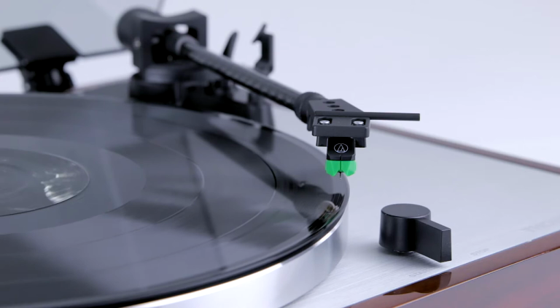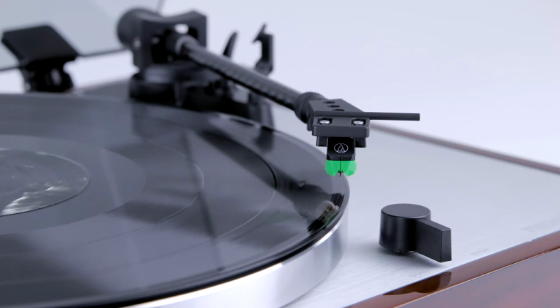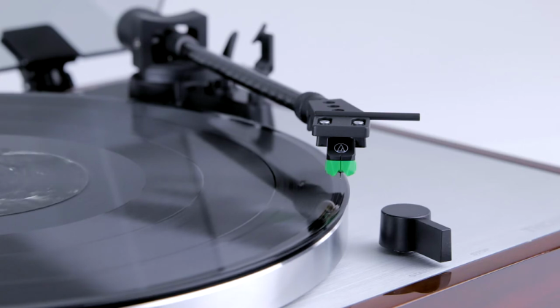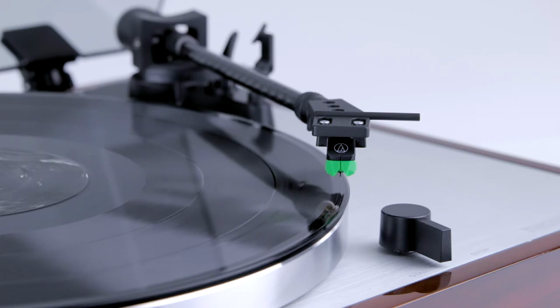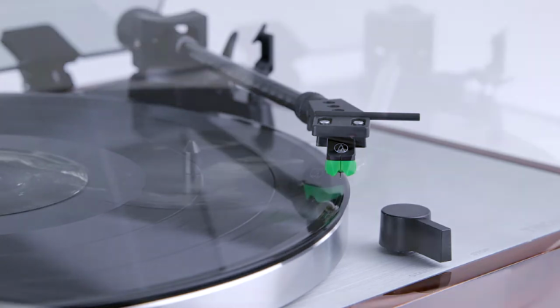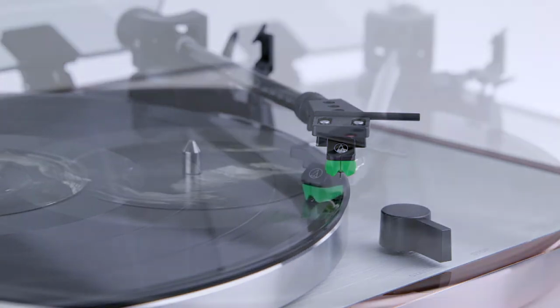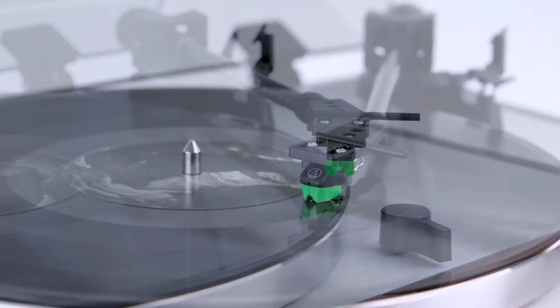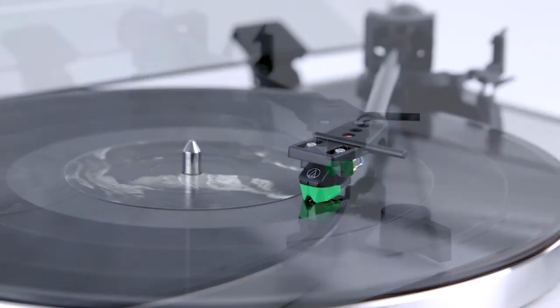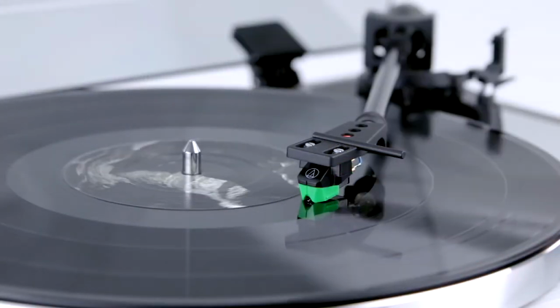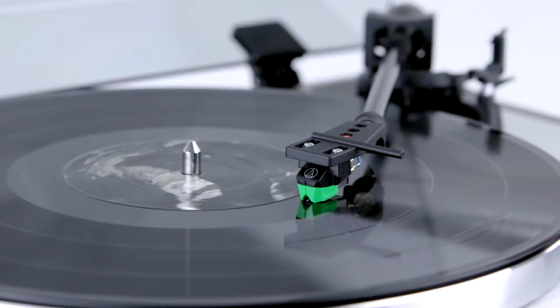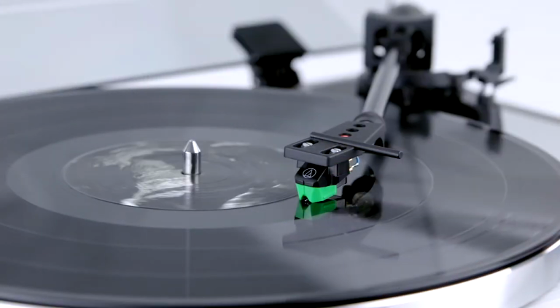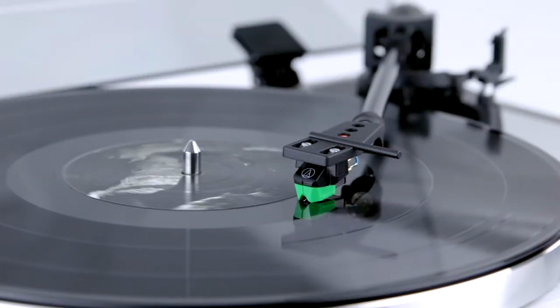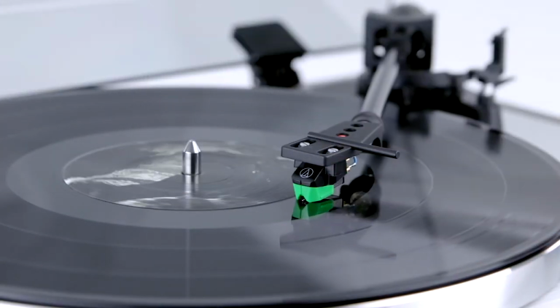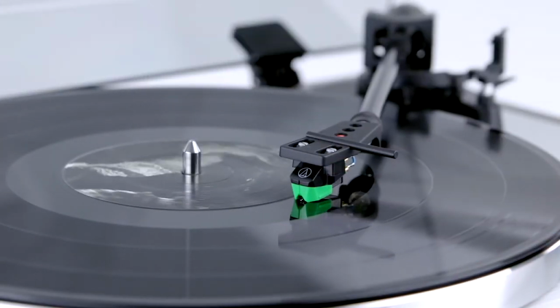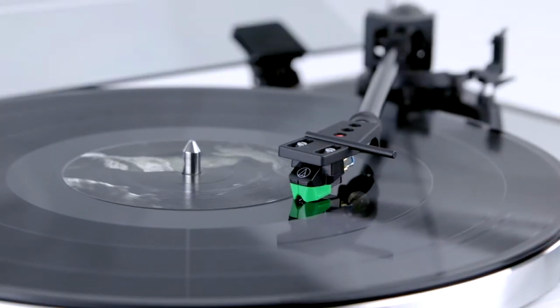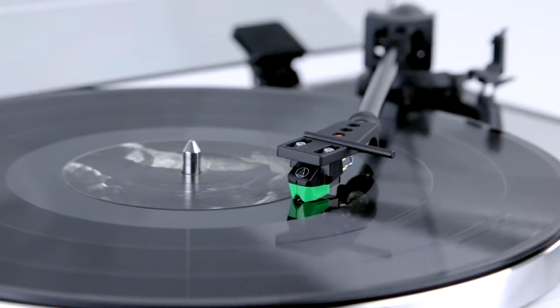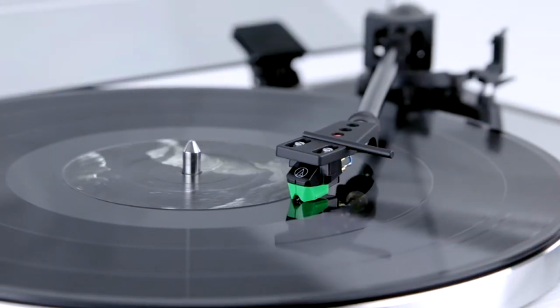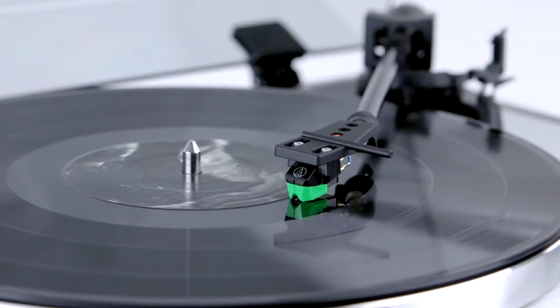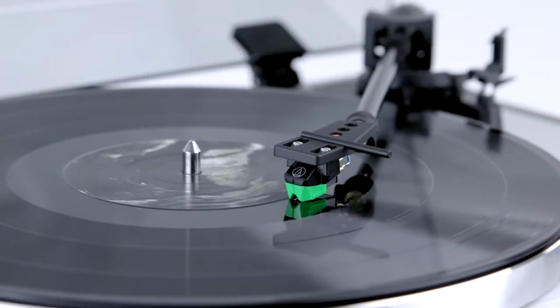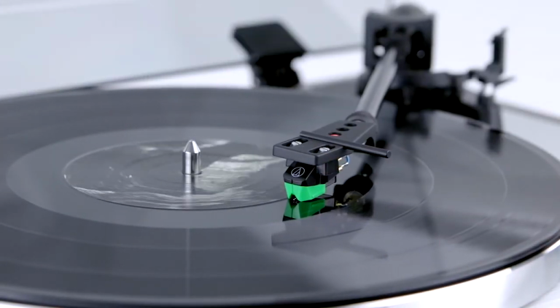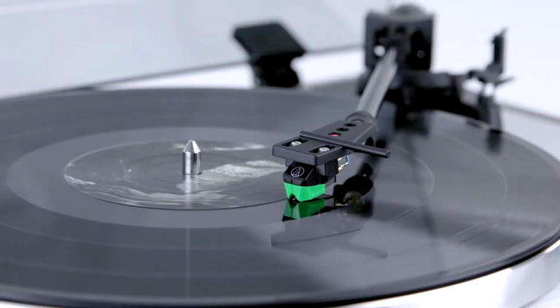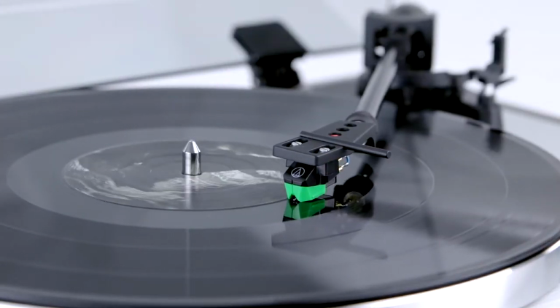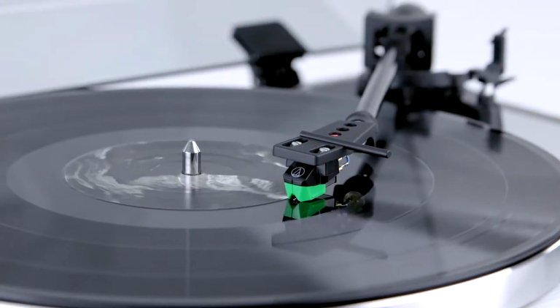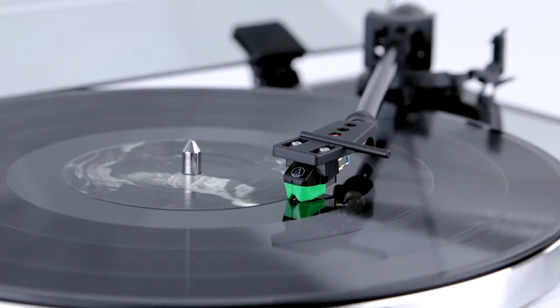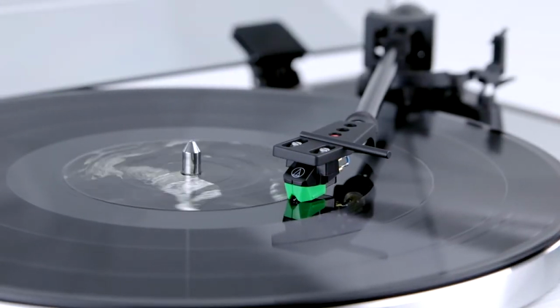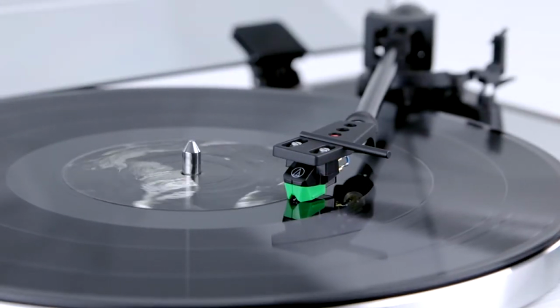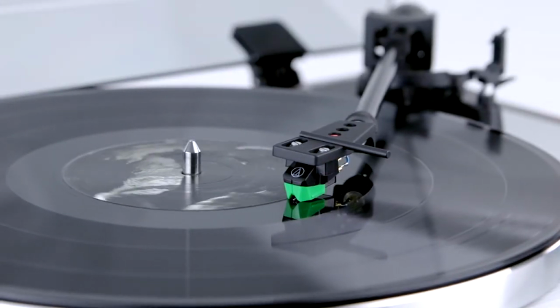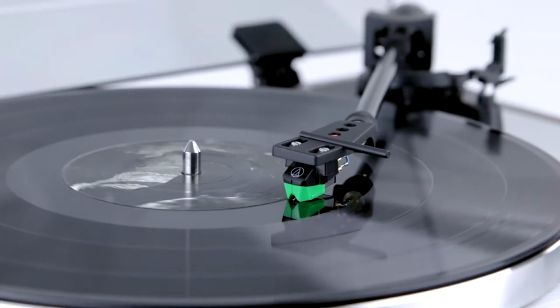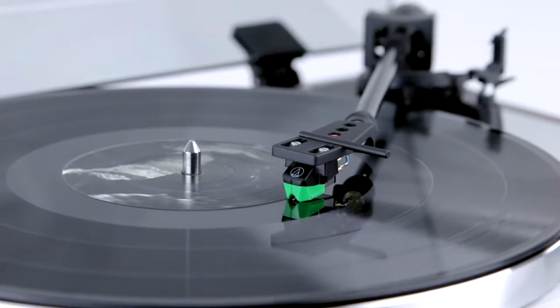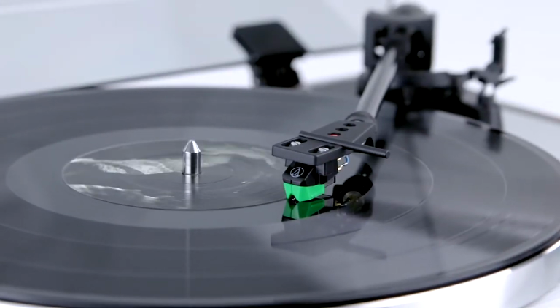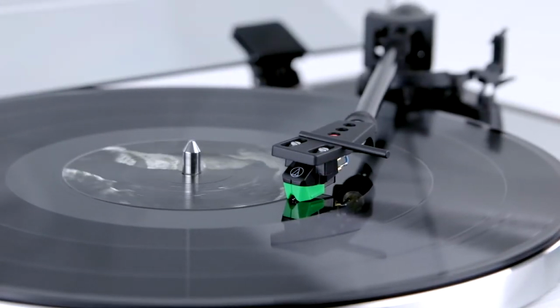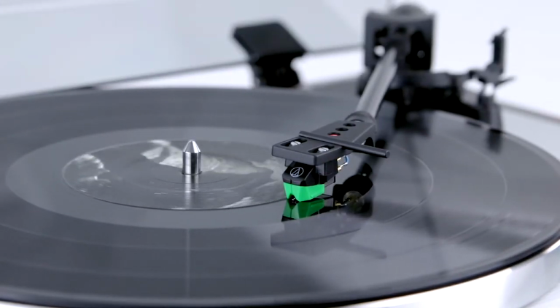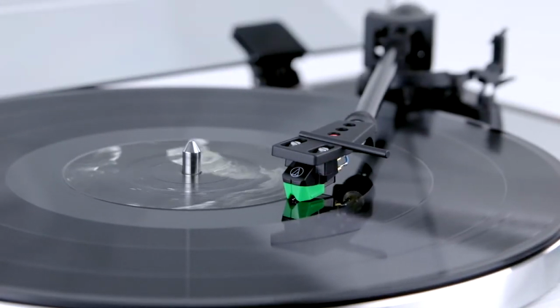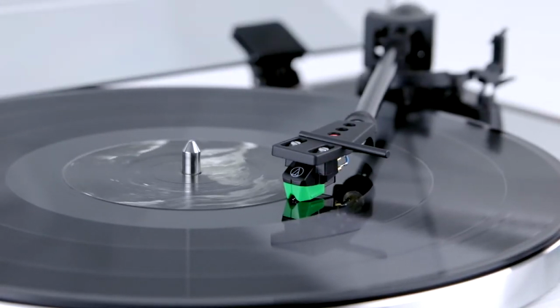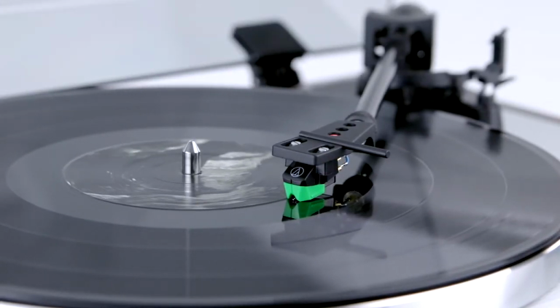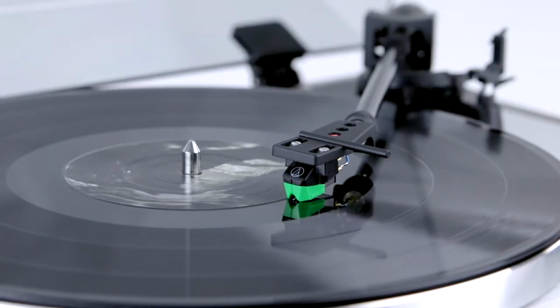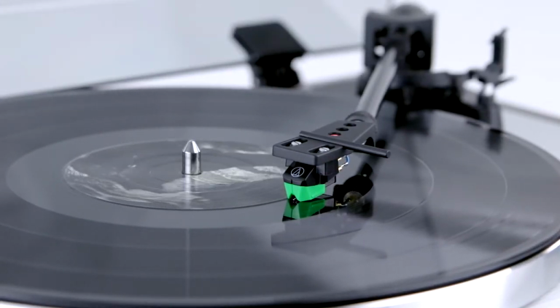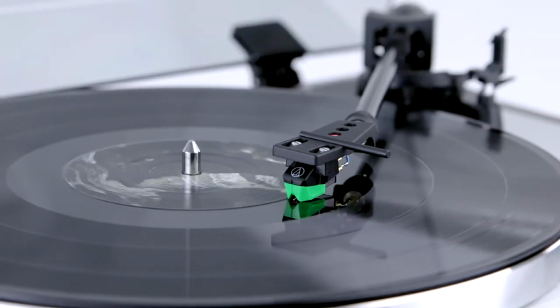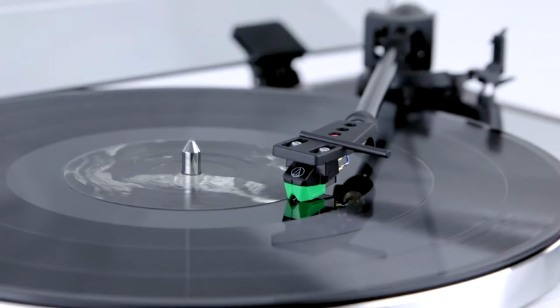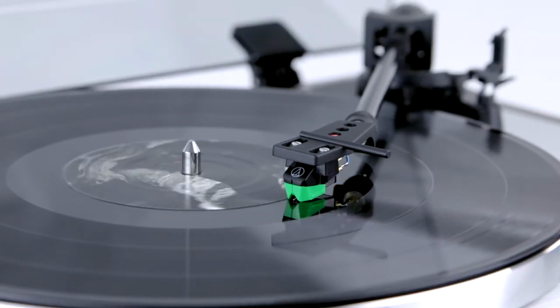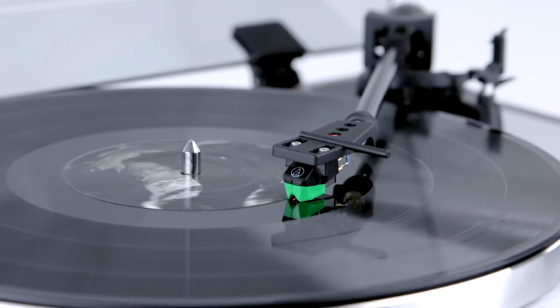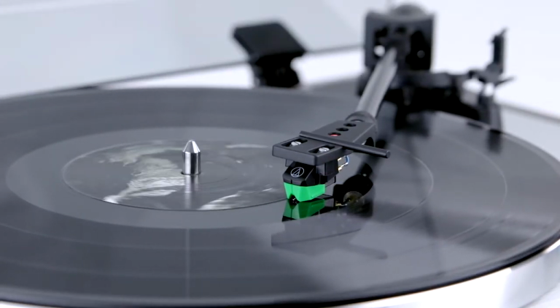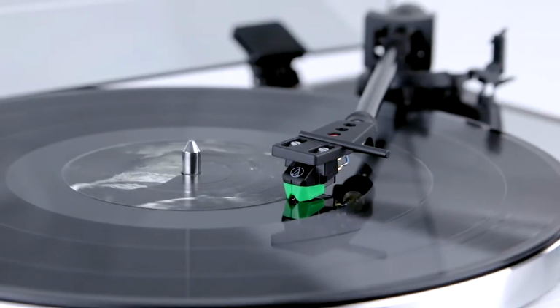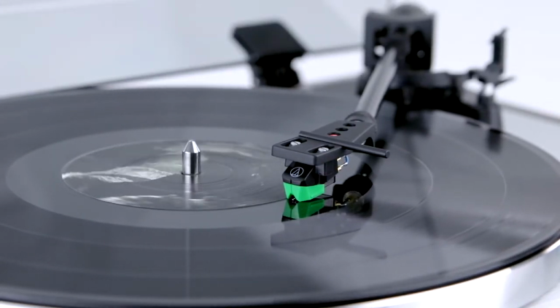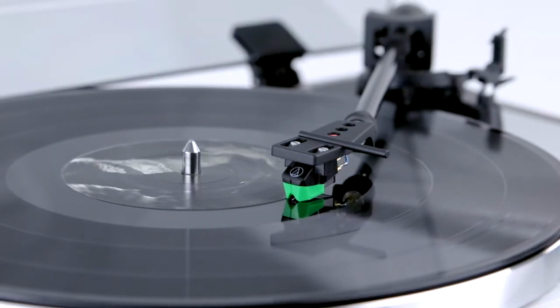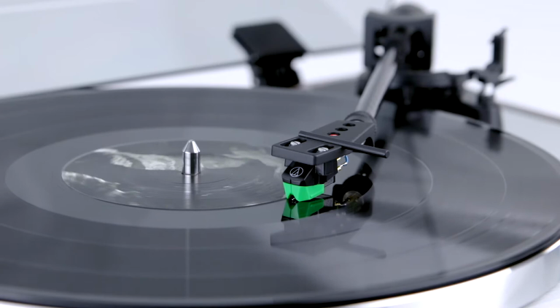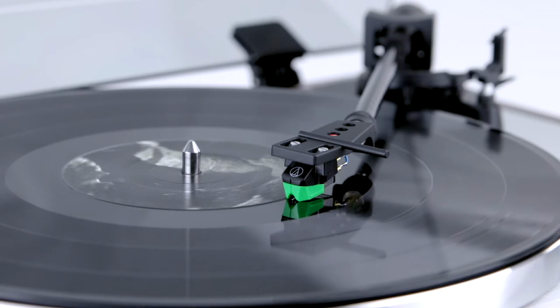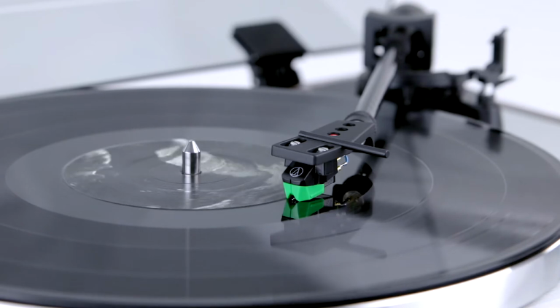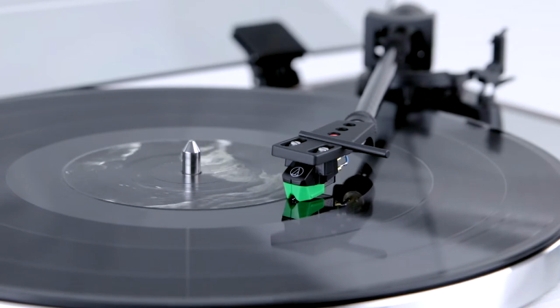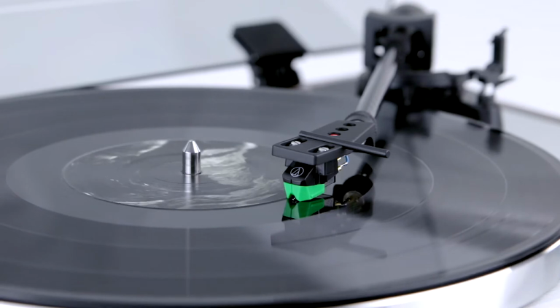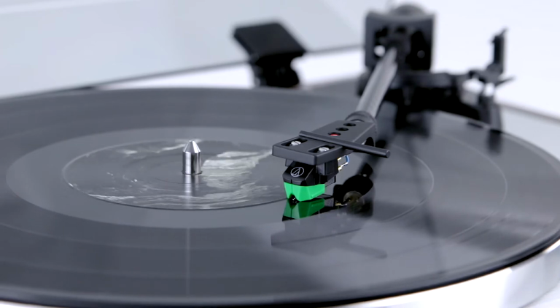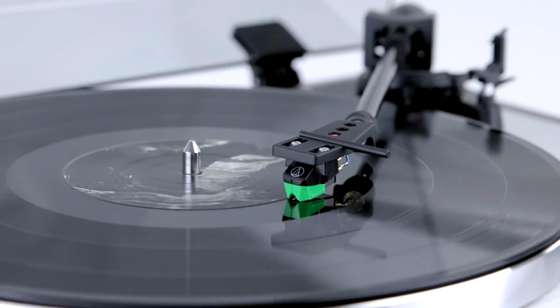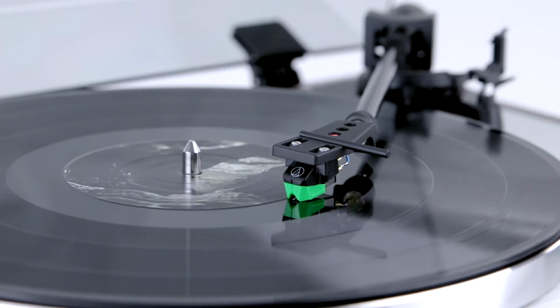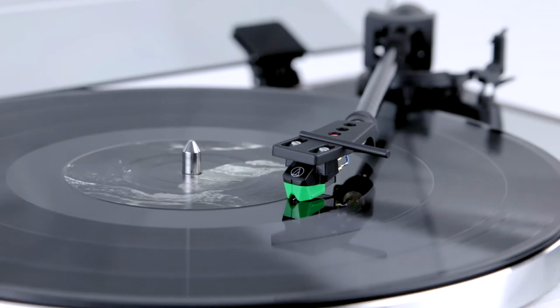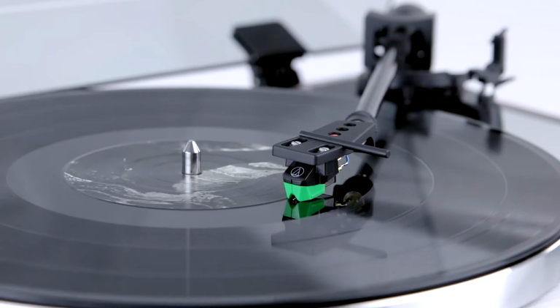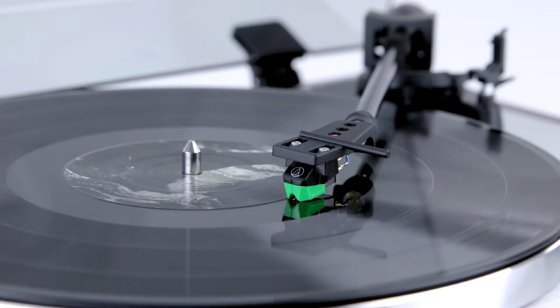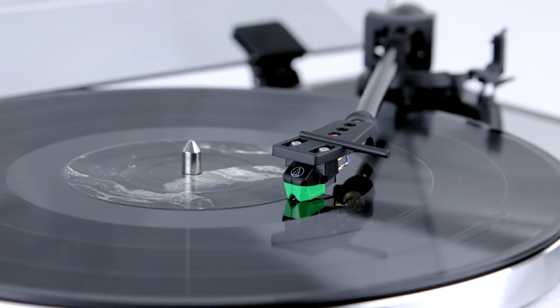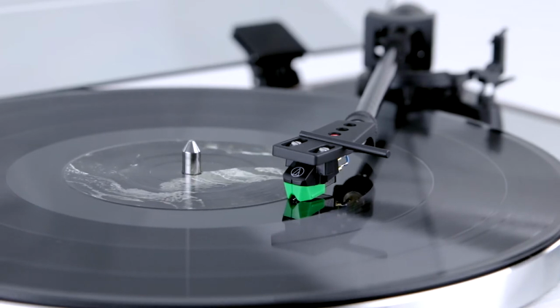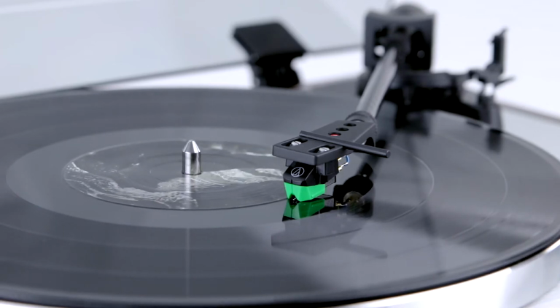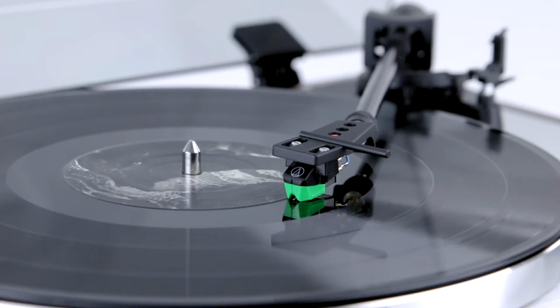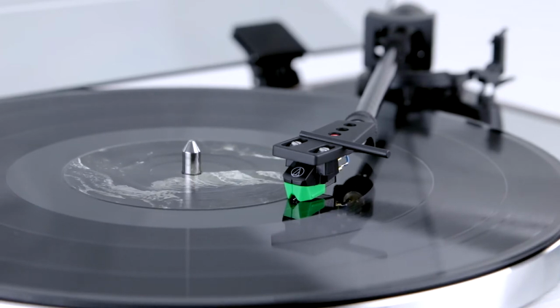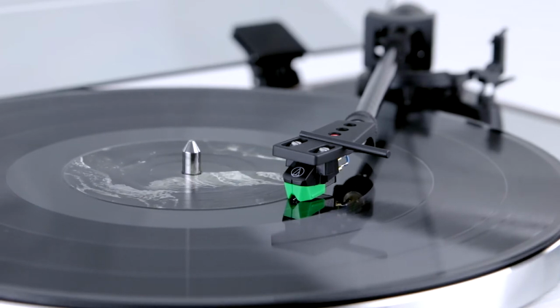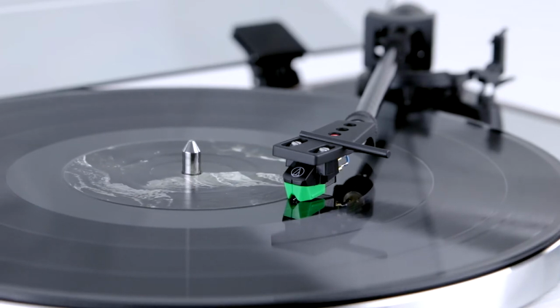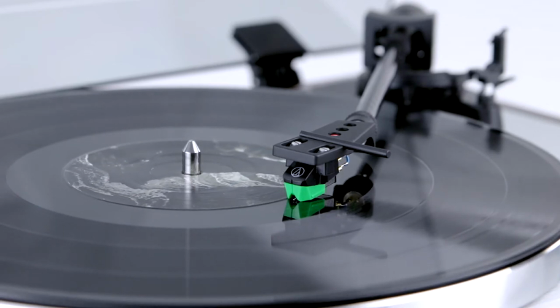The TD402DD has an automatic start and stop function that, if not needed, can be deactivated by the simple push of a button.